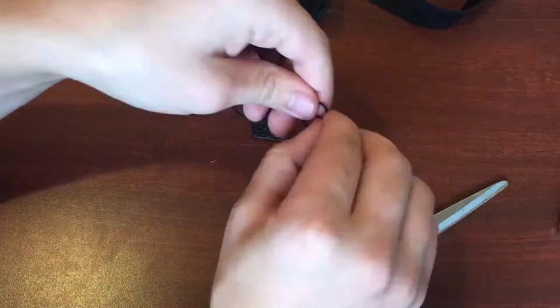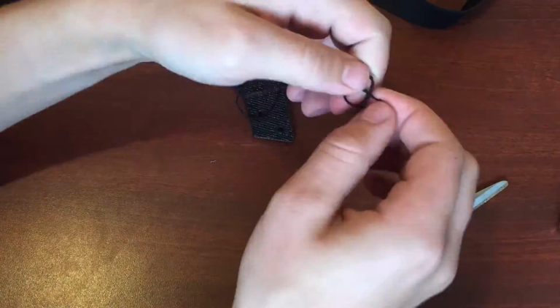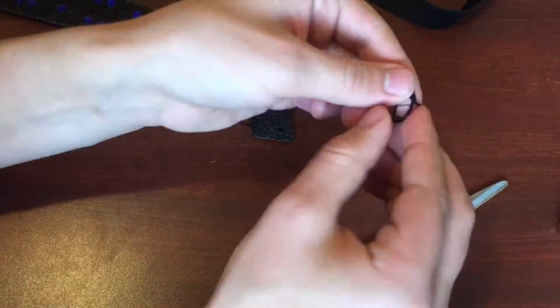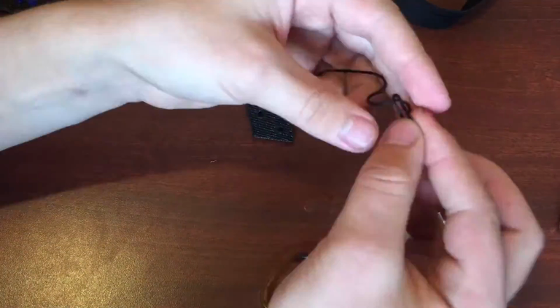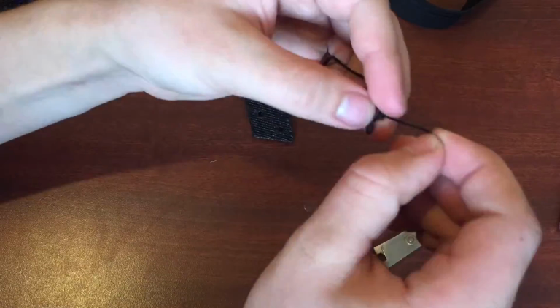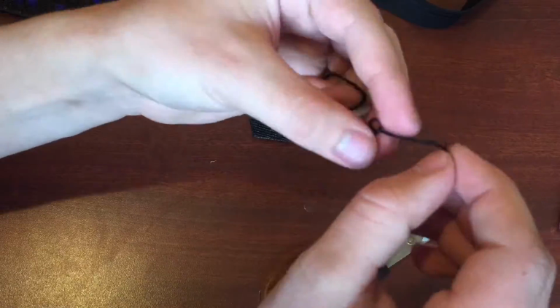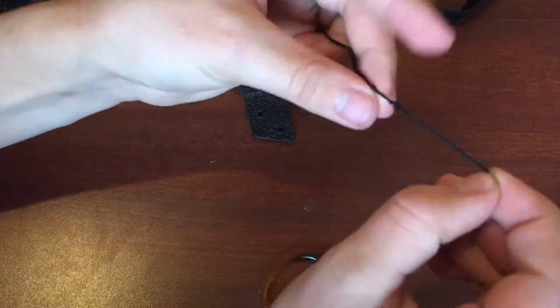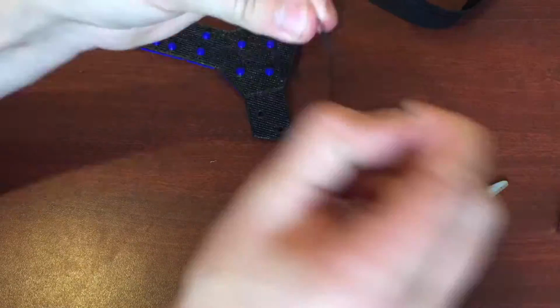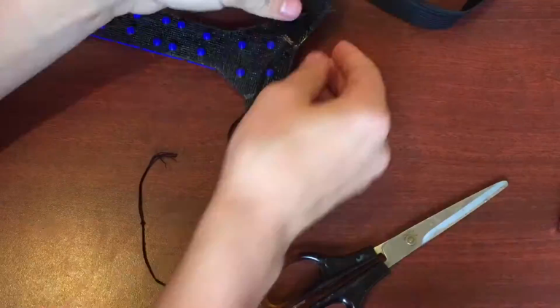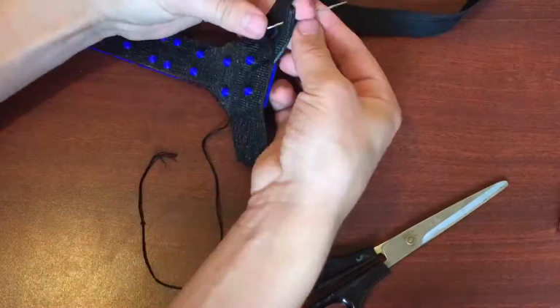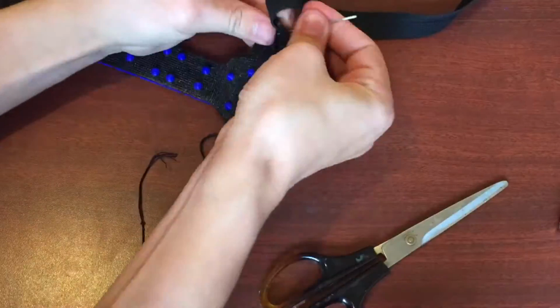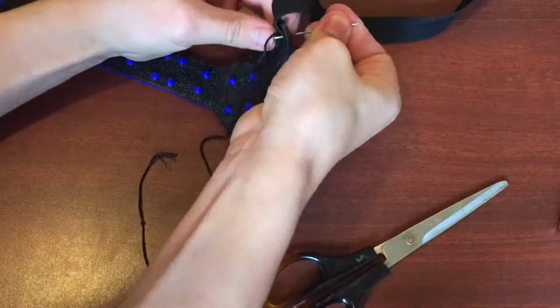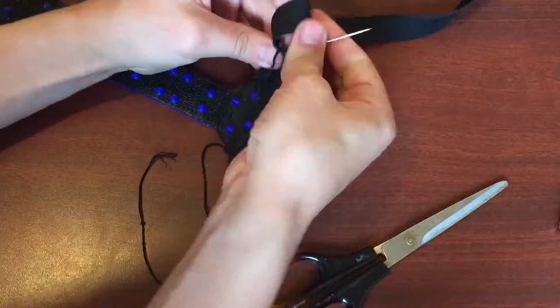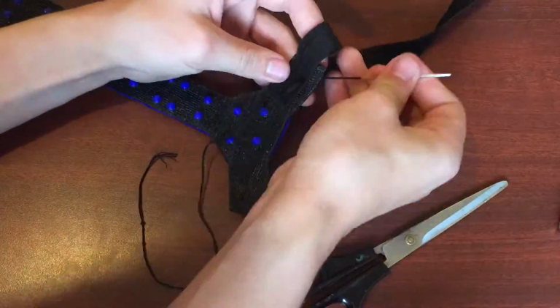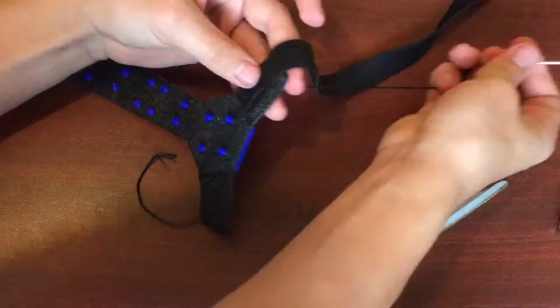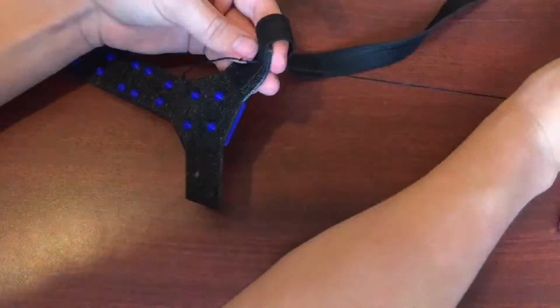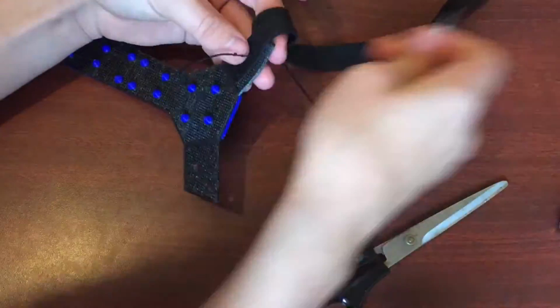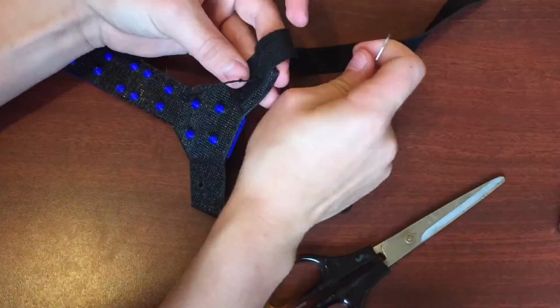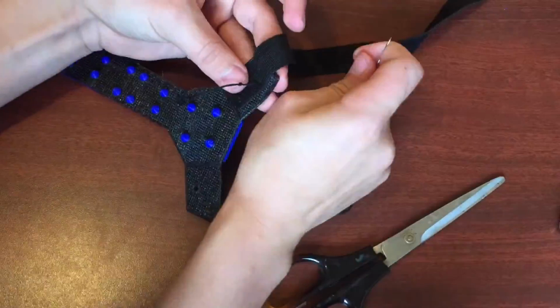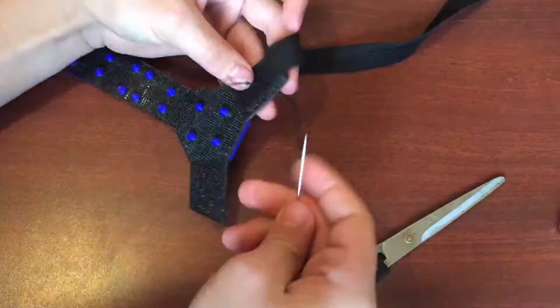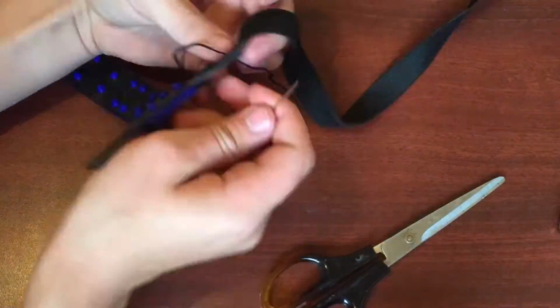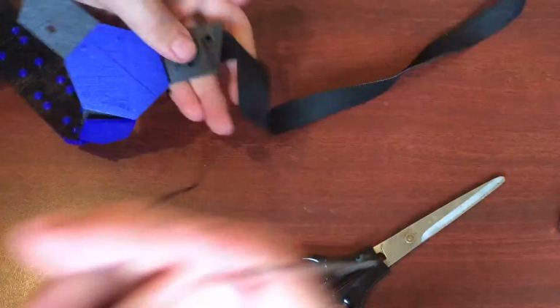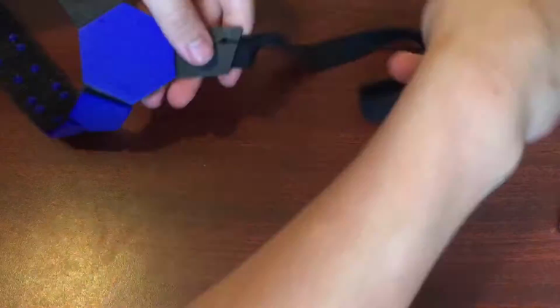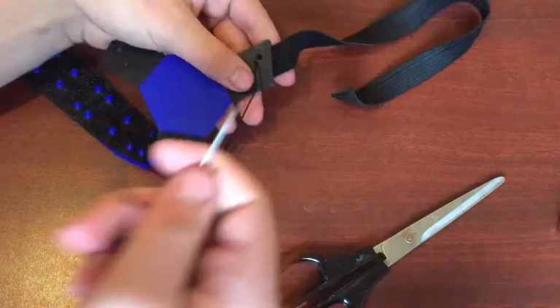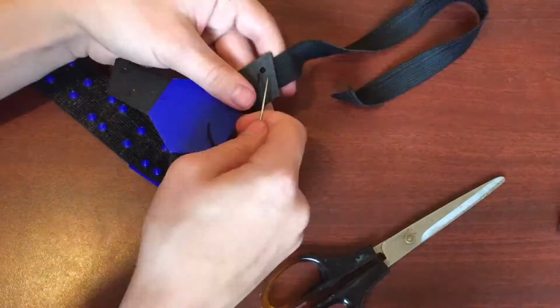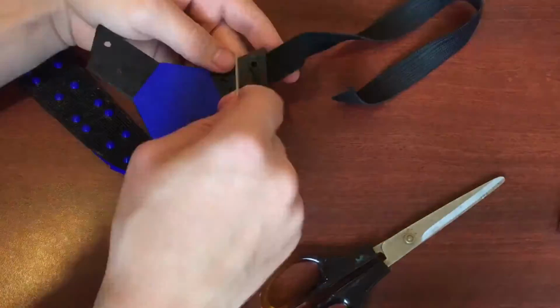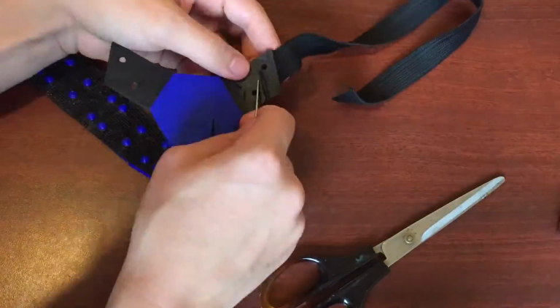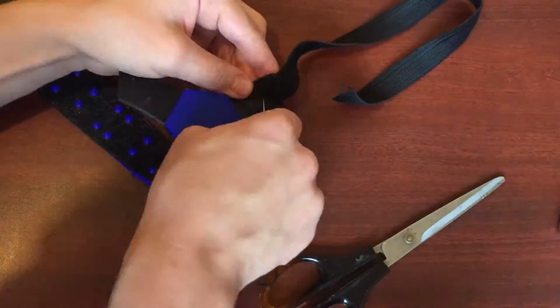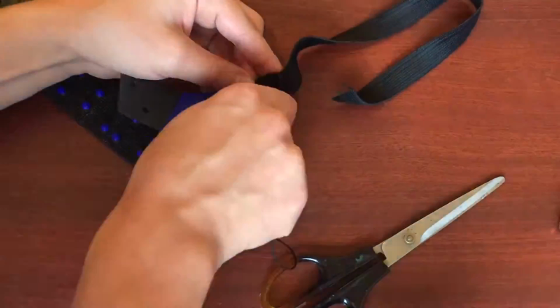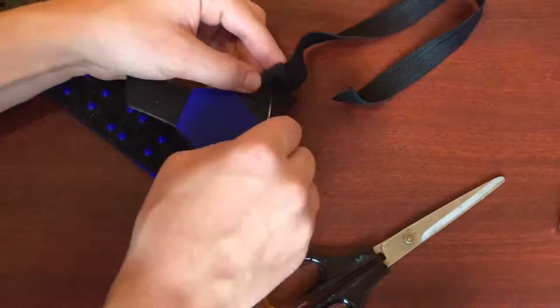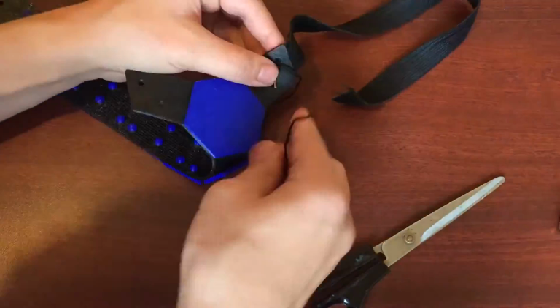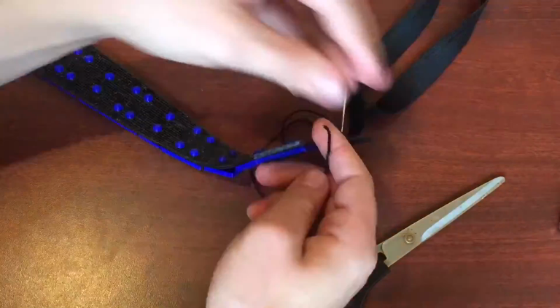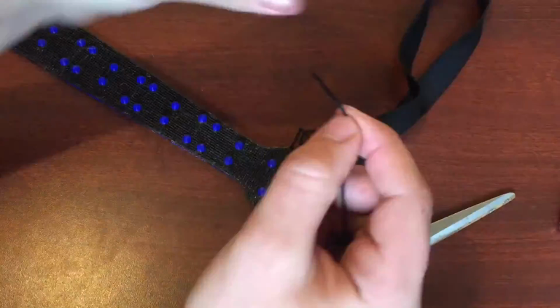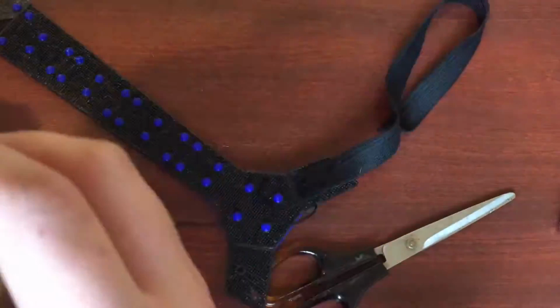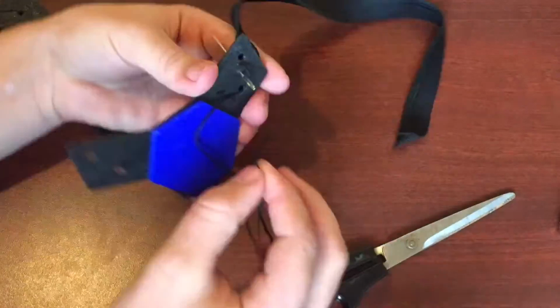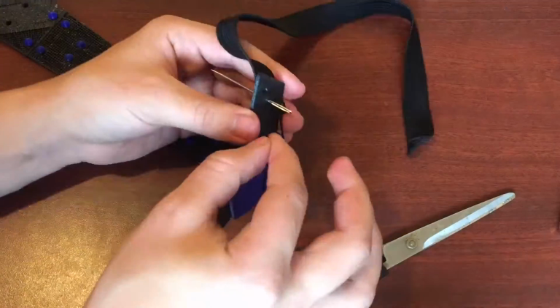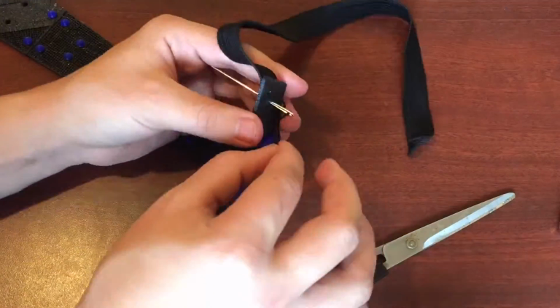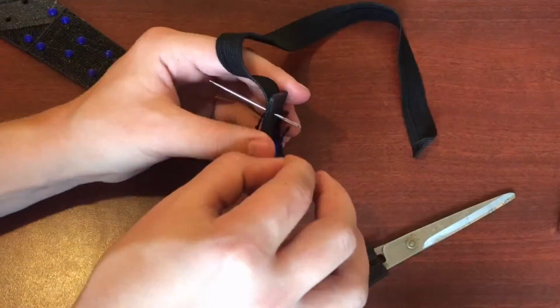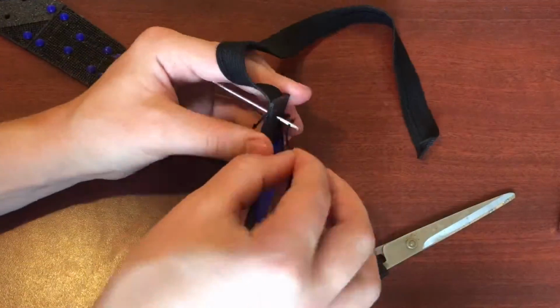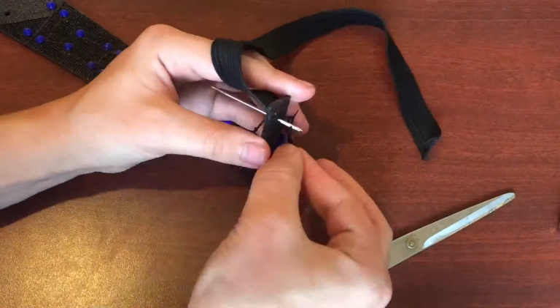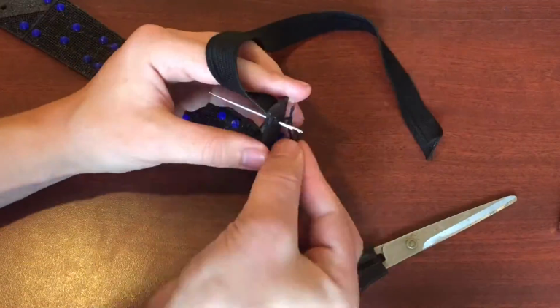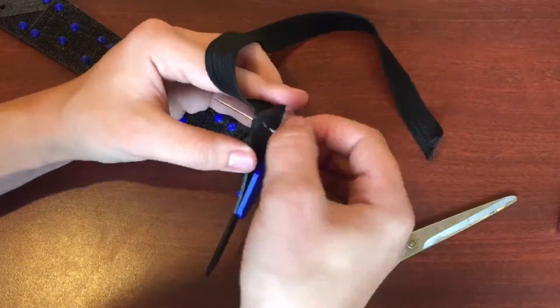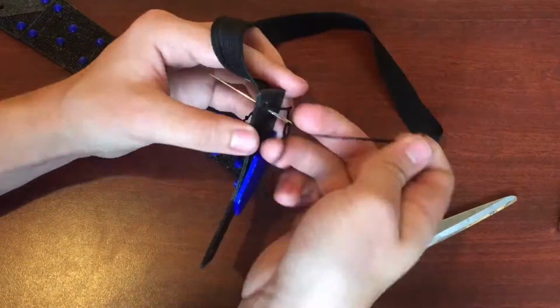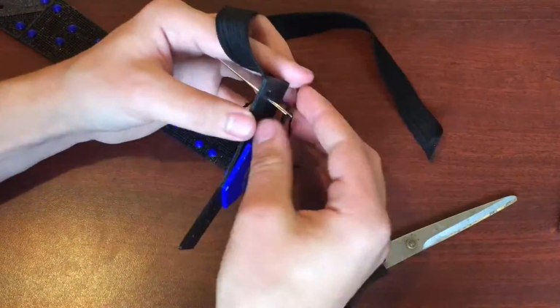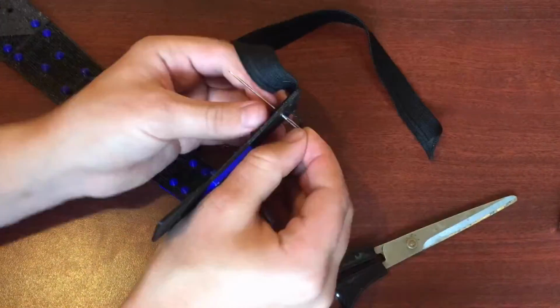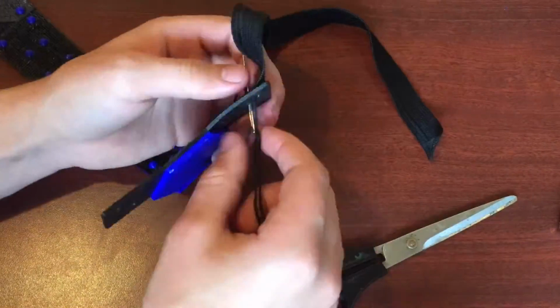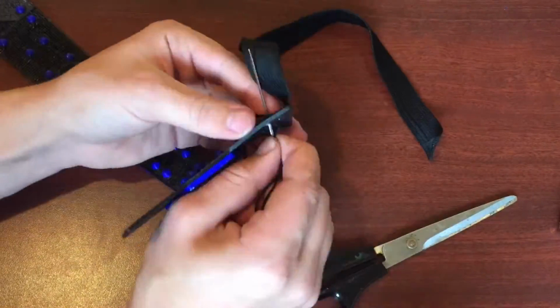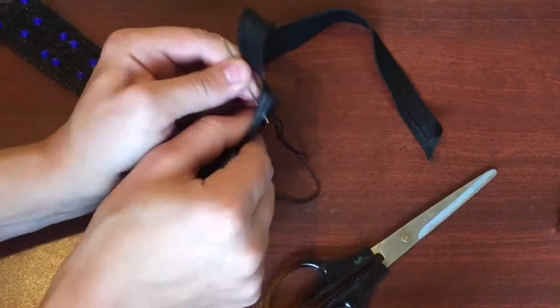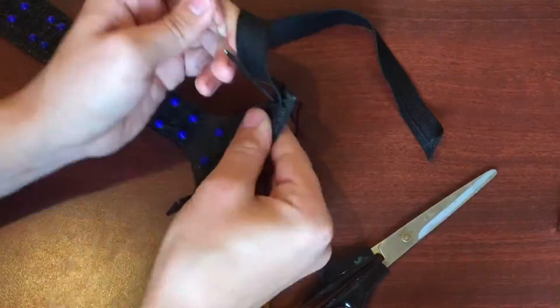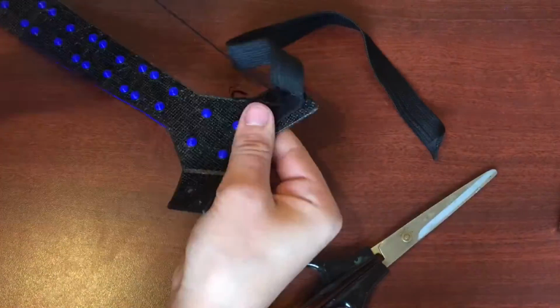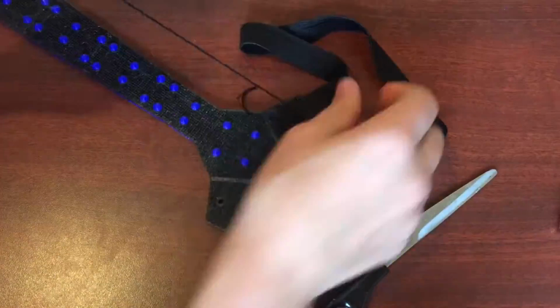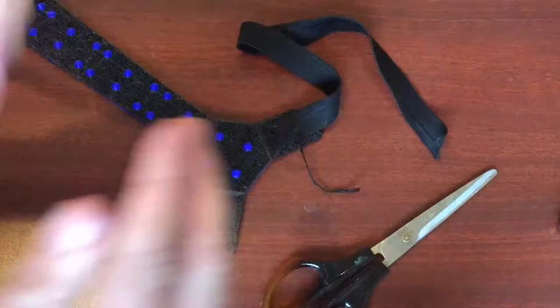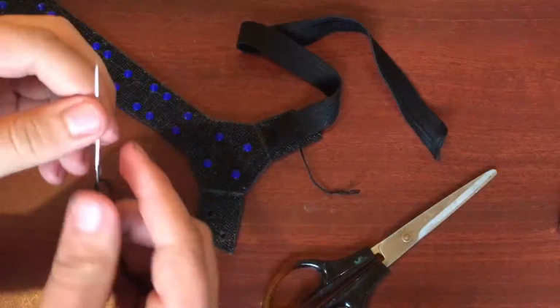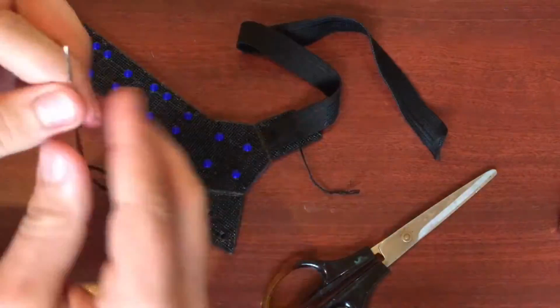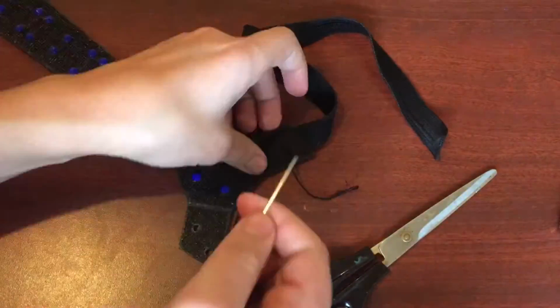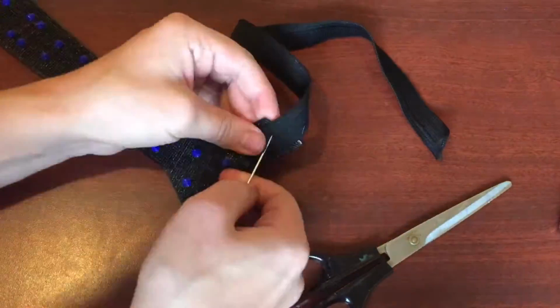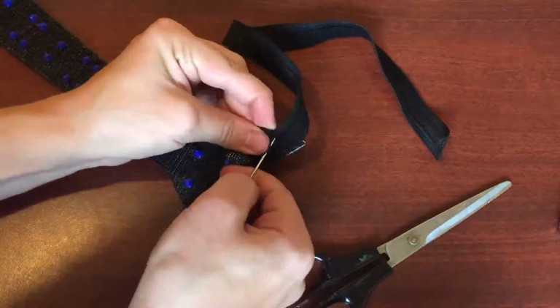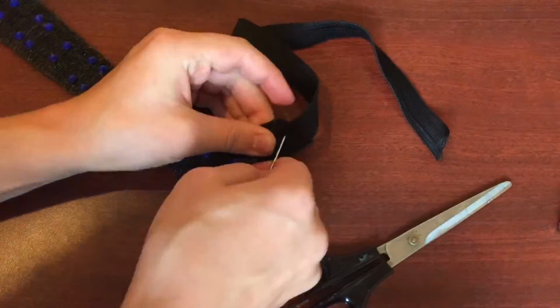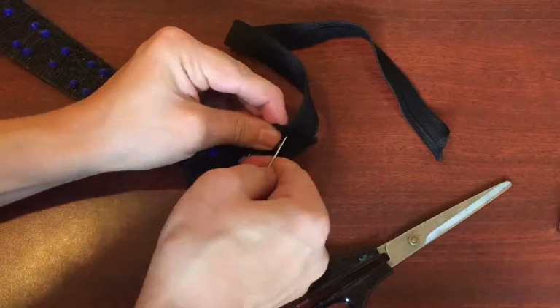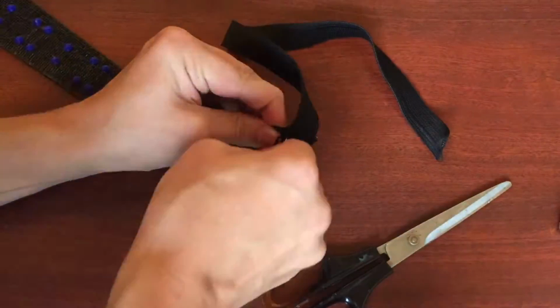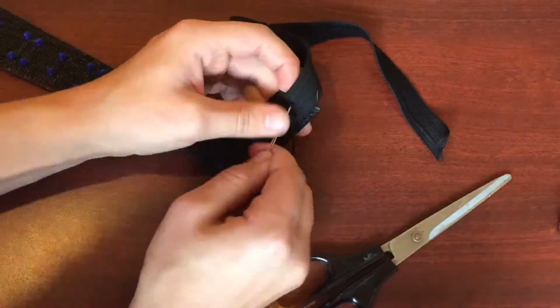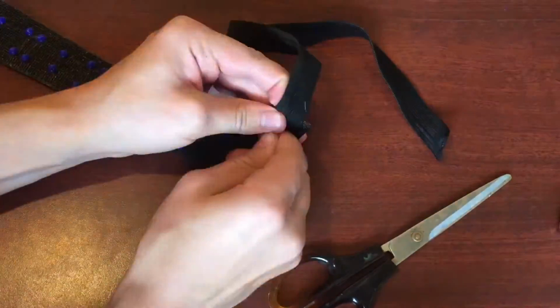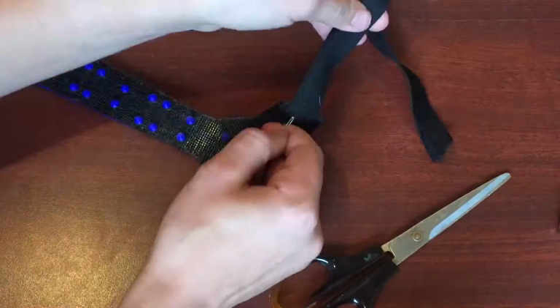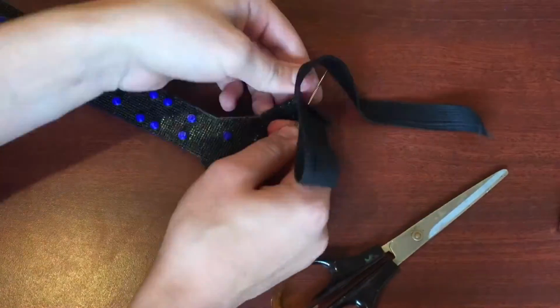As you can see, I struggled quite a bit on this step, but as I said, it was very fun and I learned a lot.